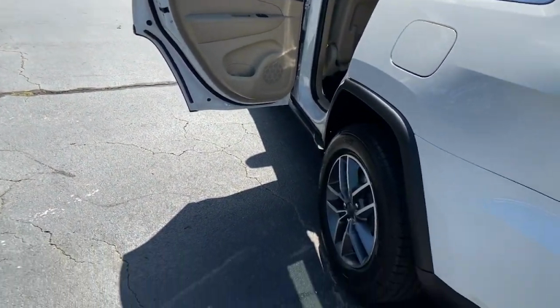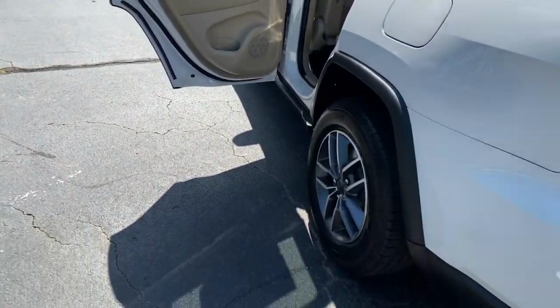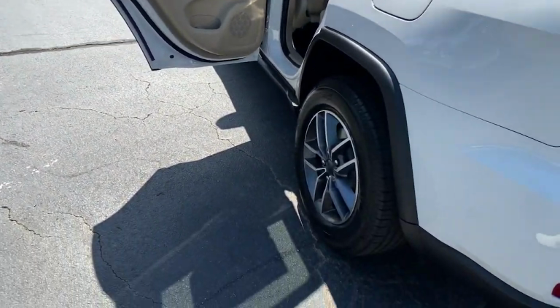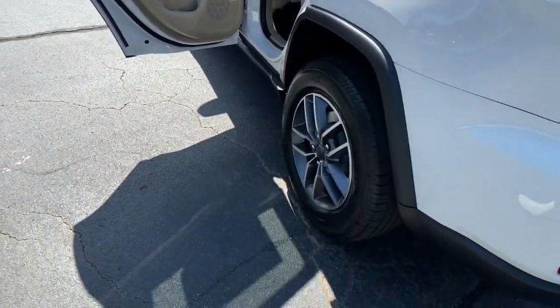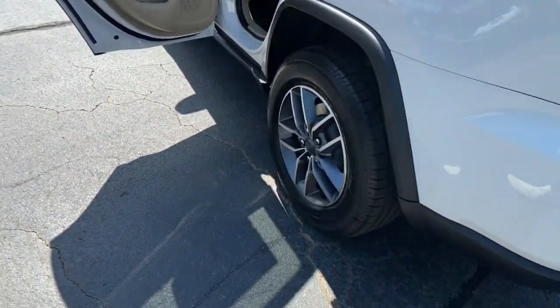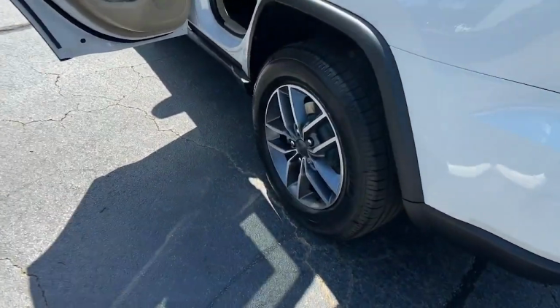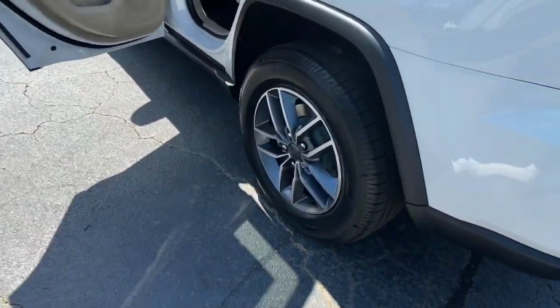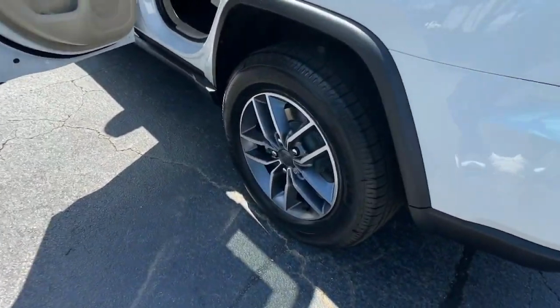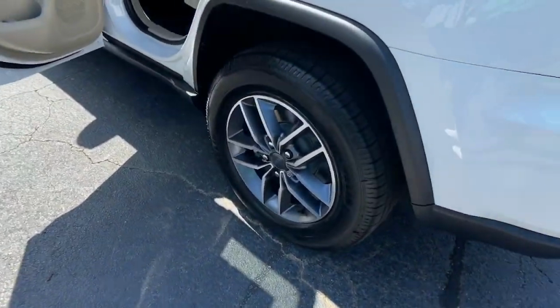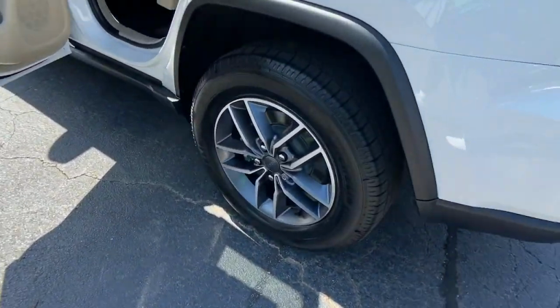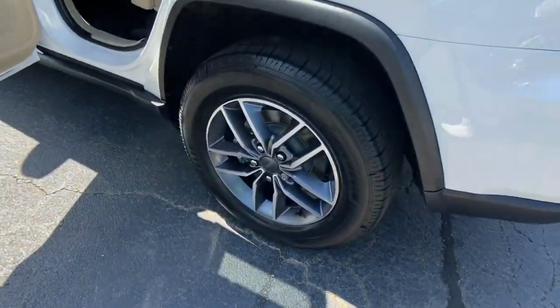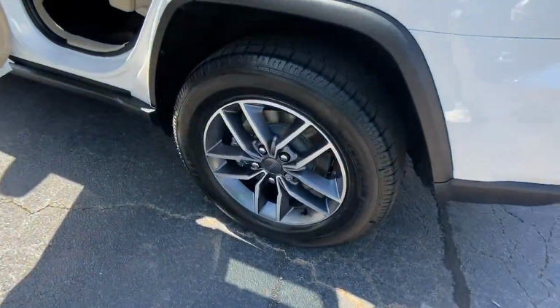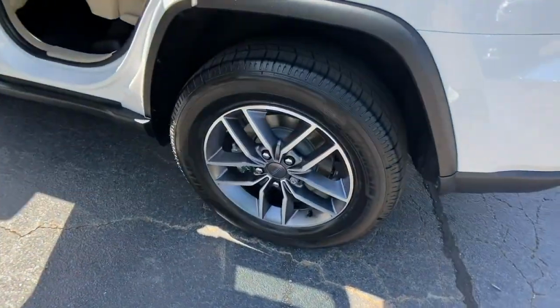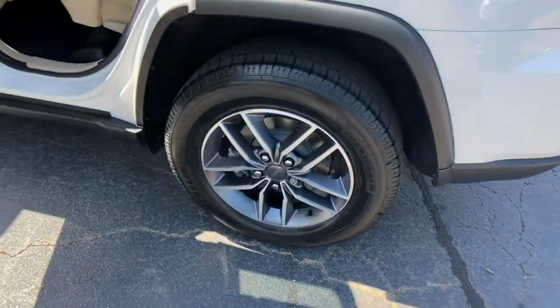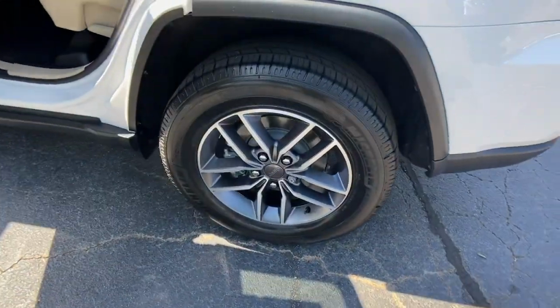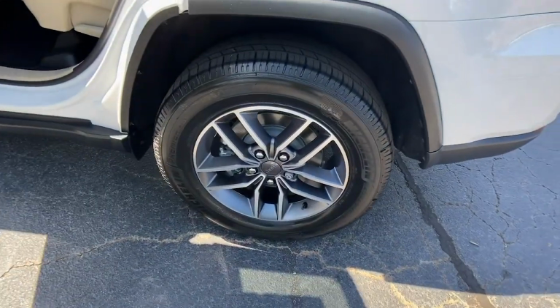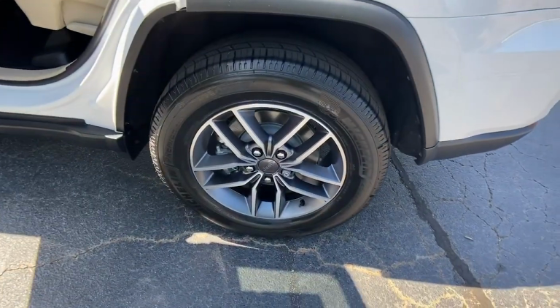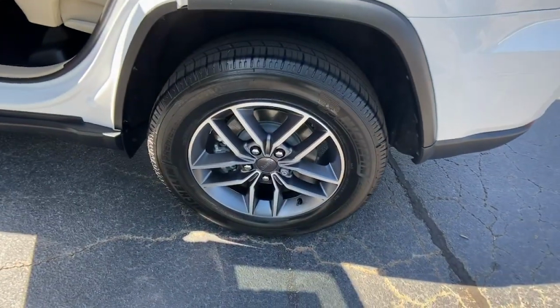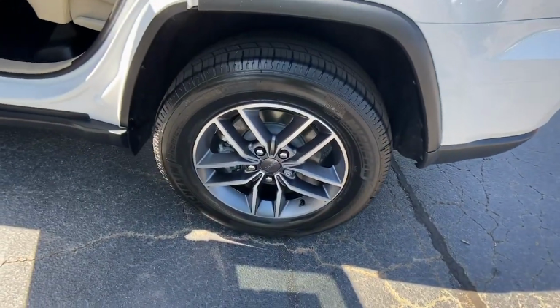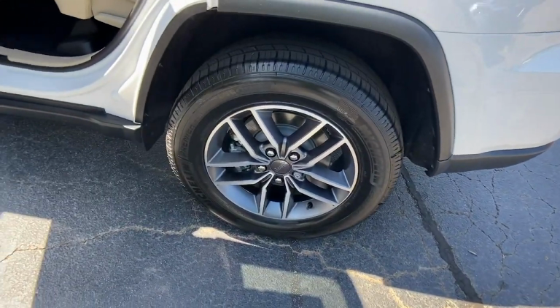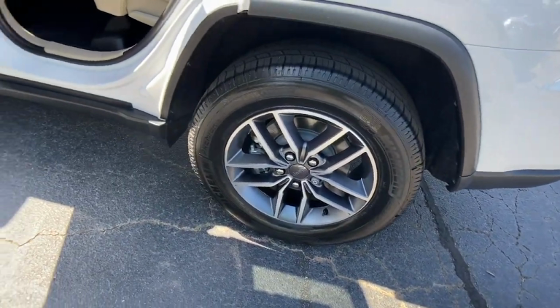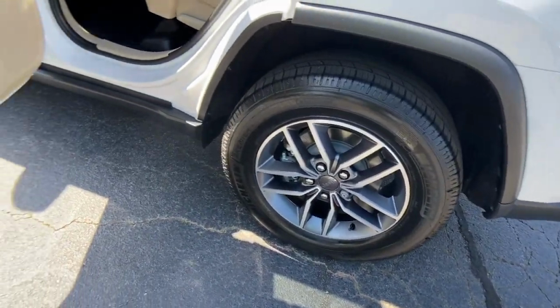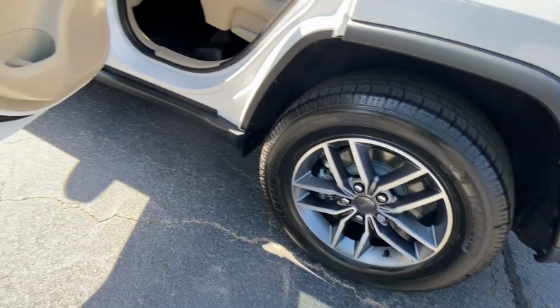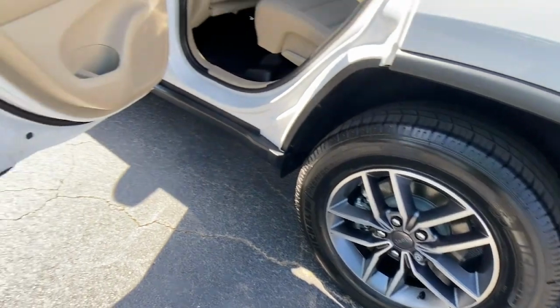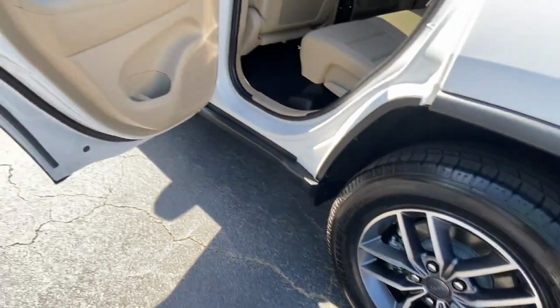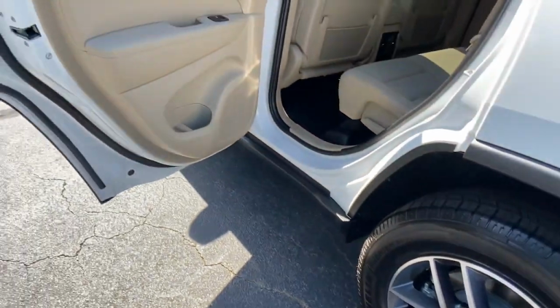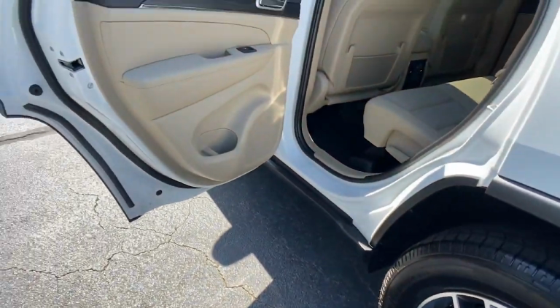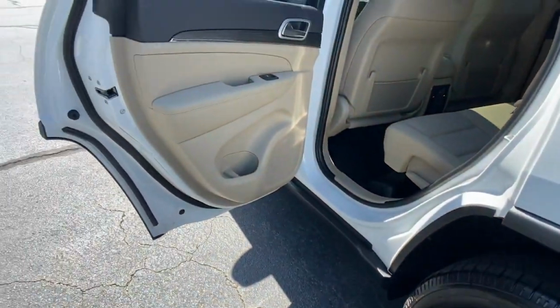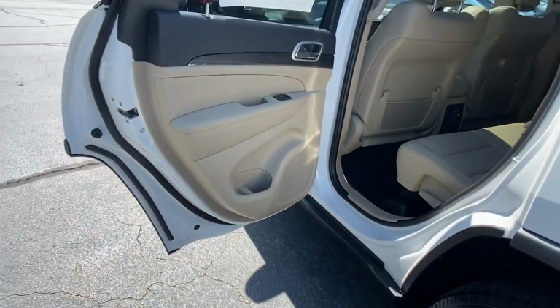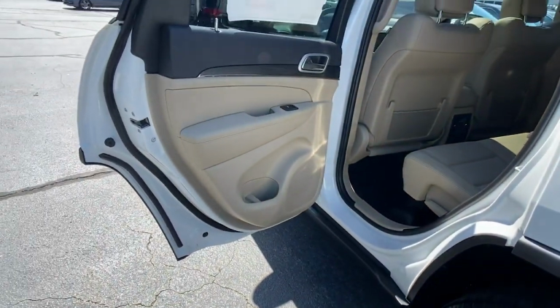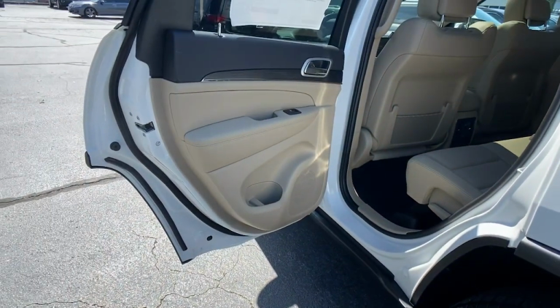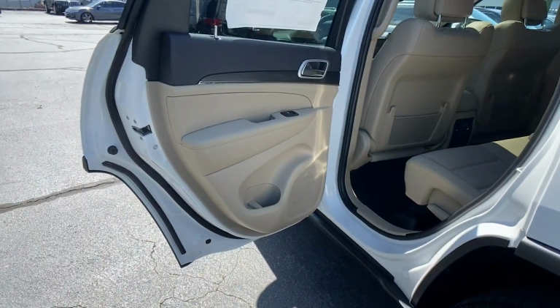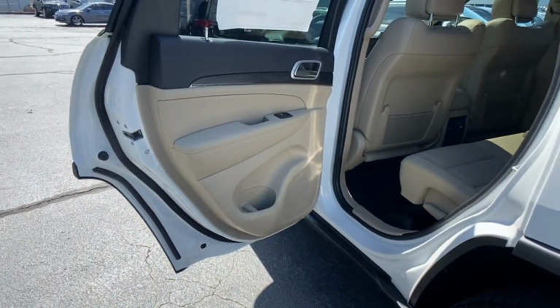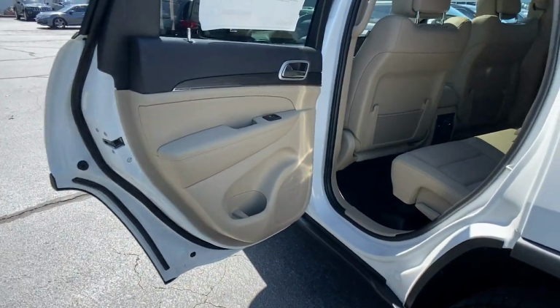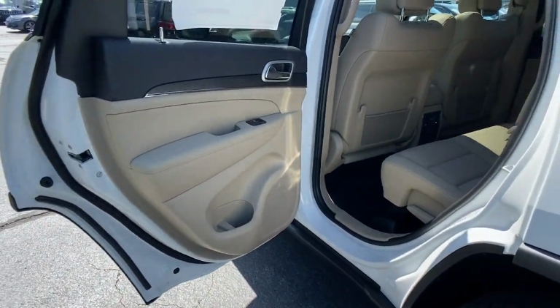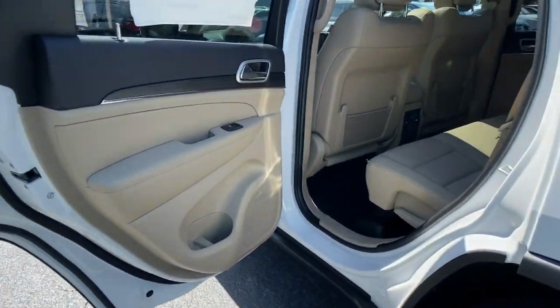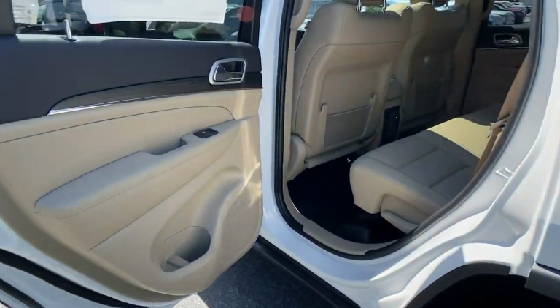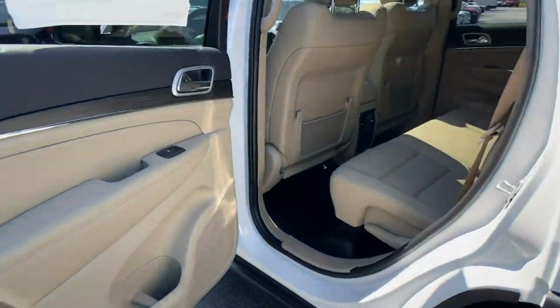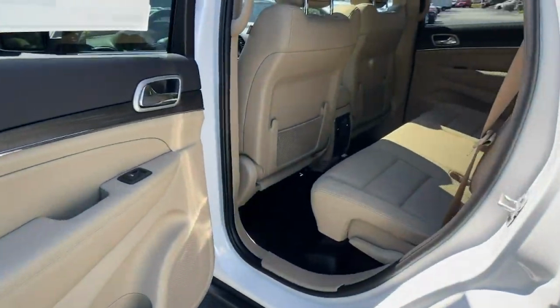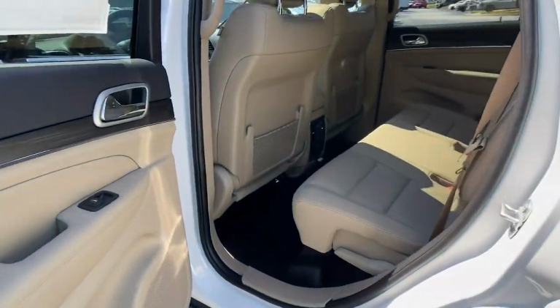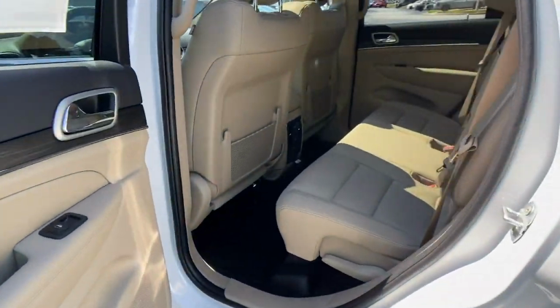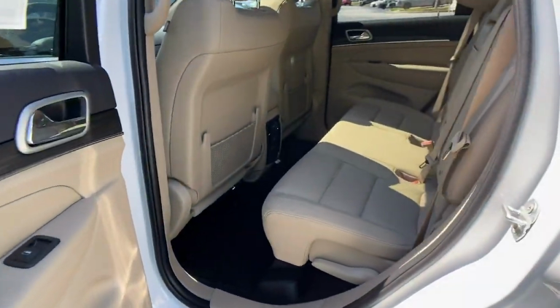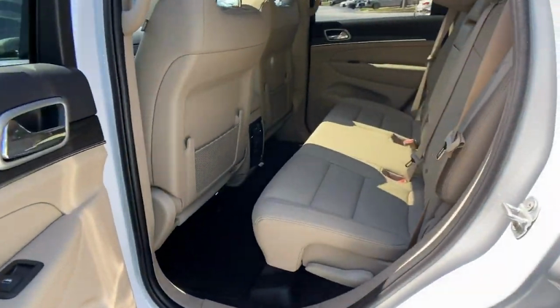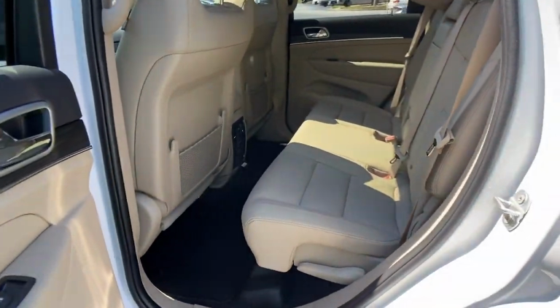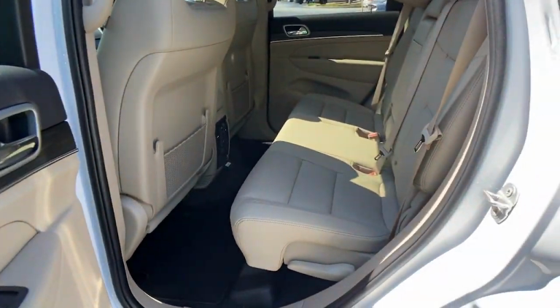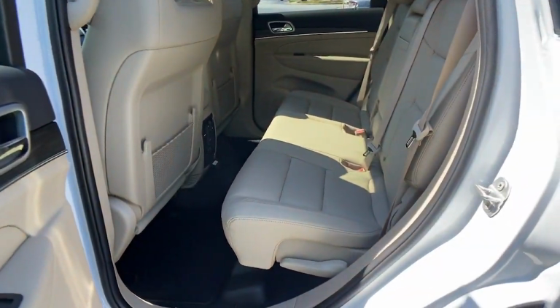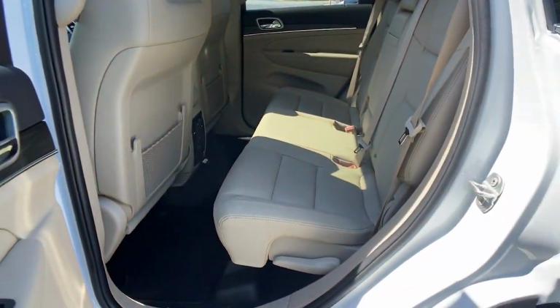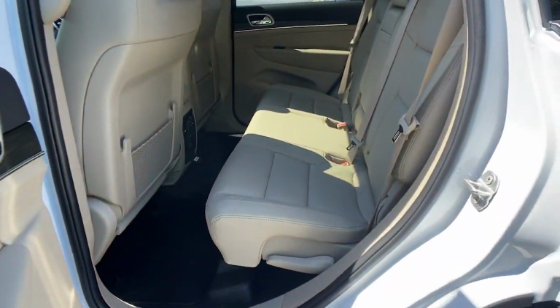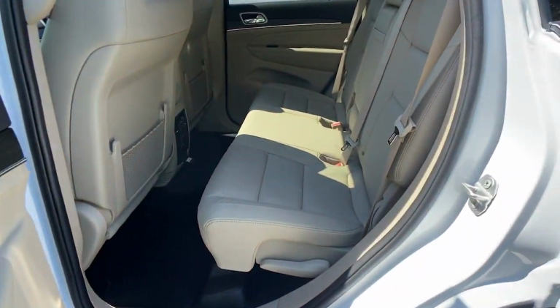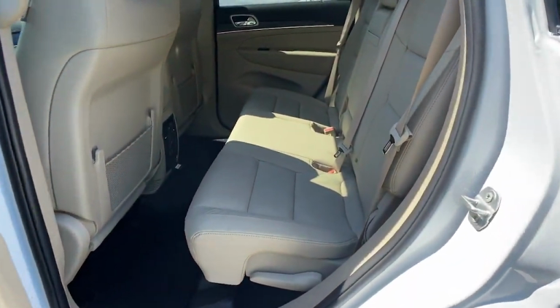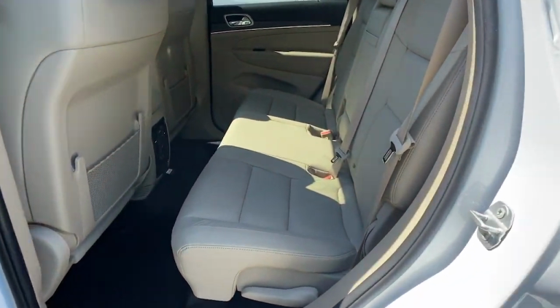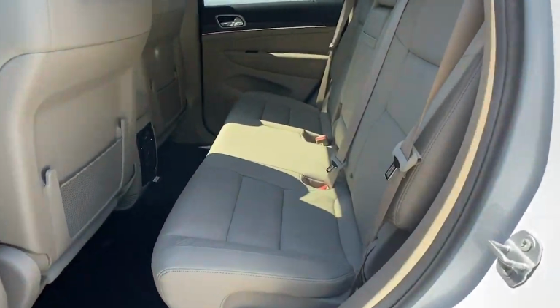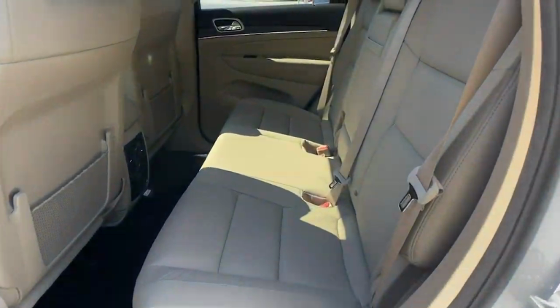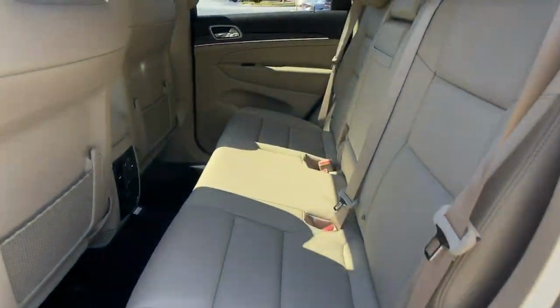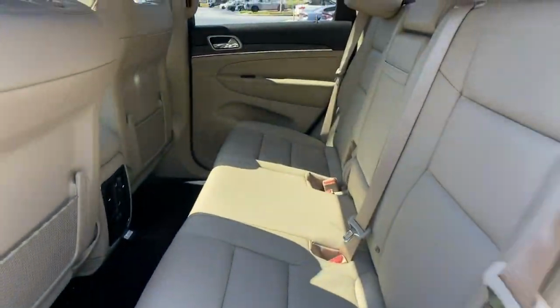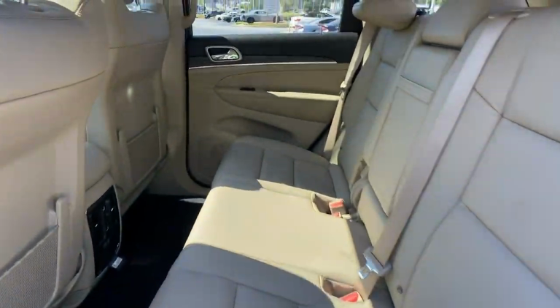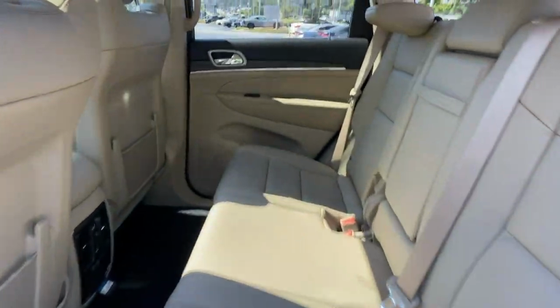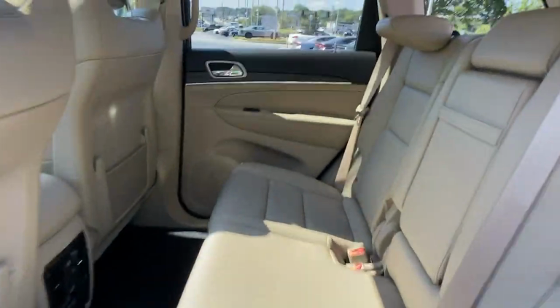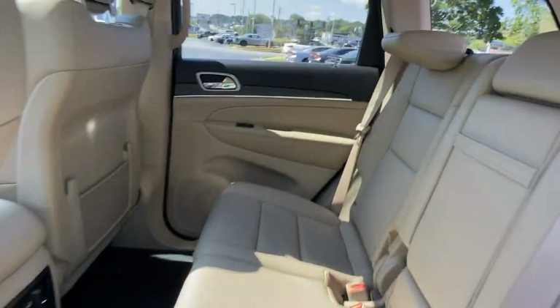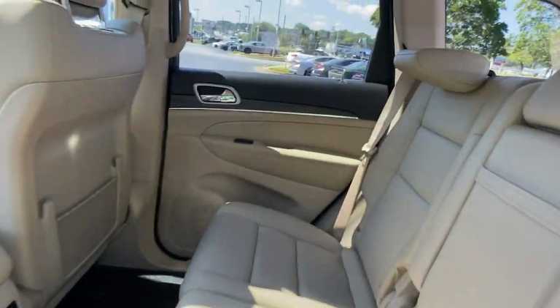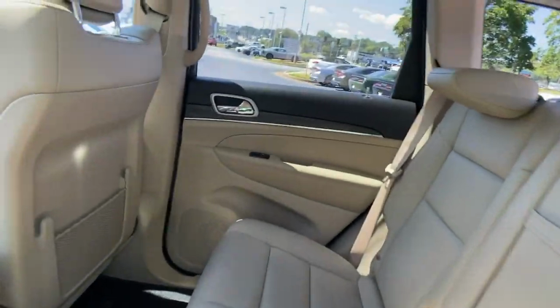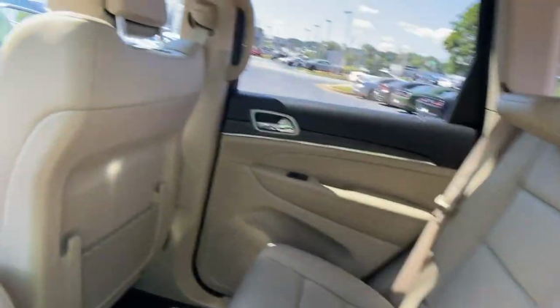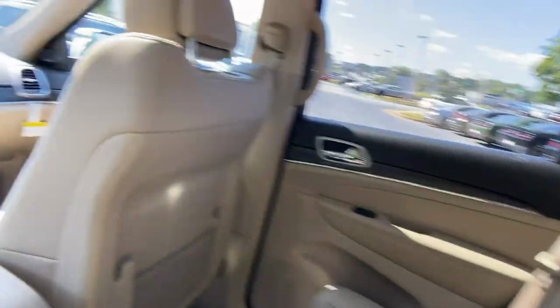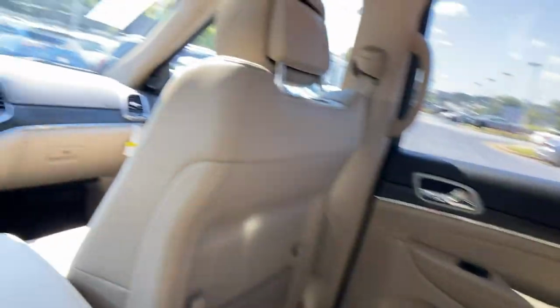and remote engine start. Experience the freedom of off-road exploration in the Grand Cherokee. Take a test drive today.